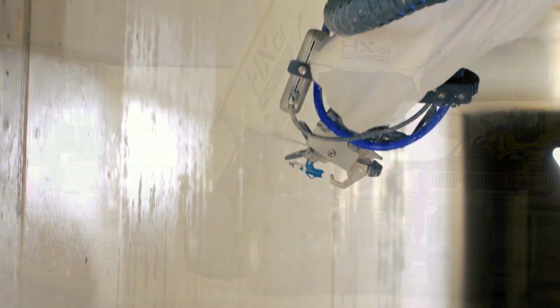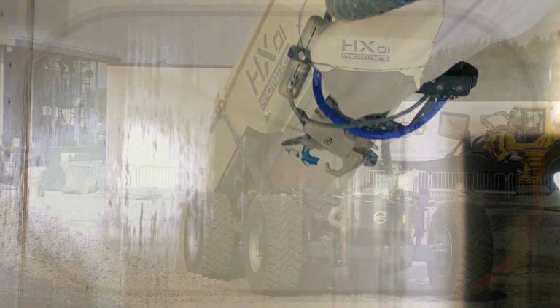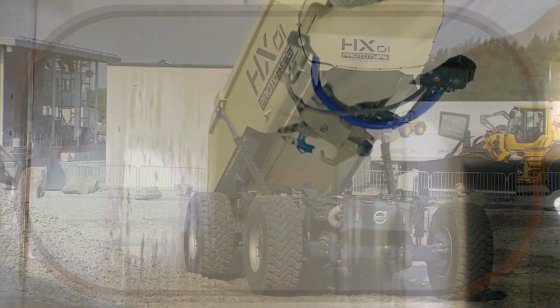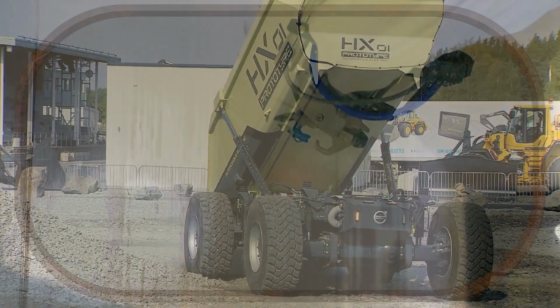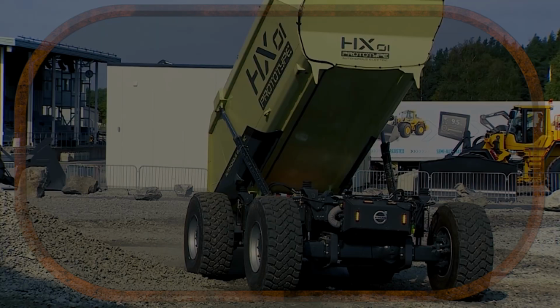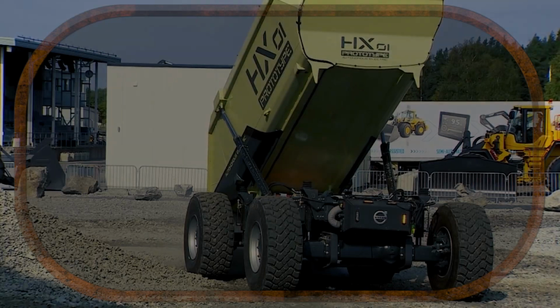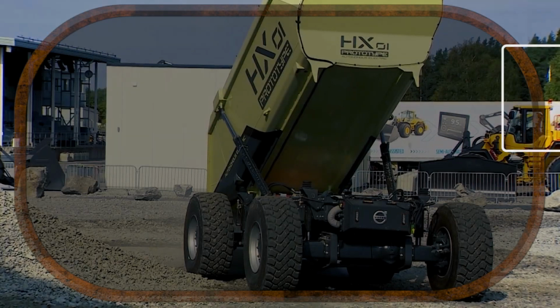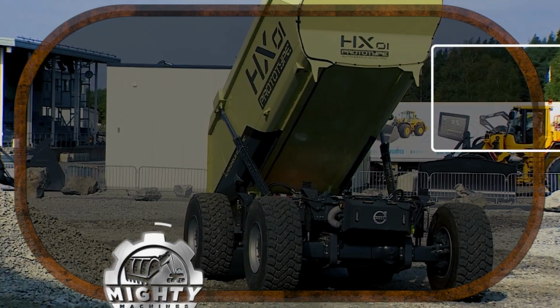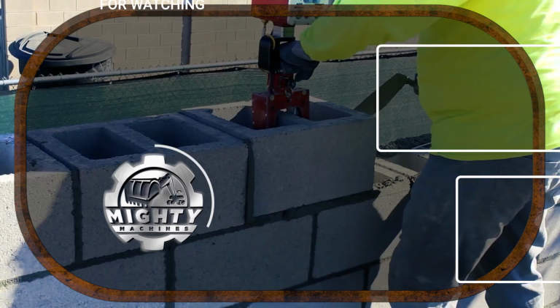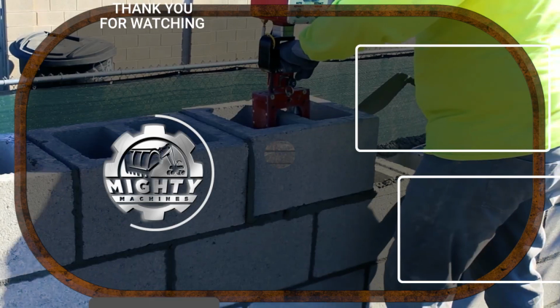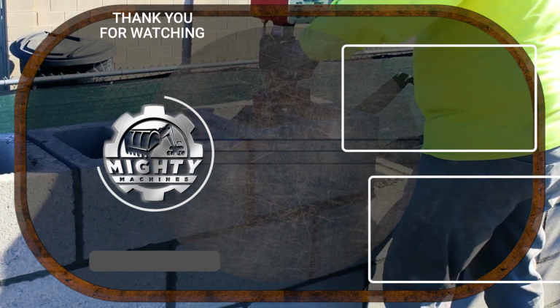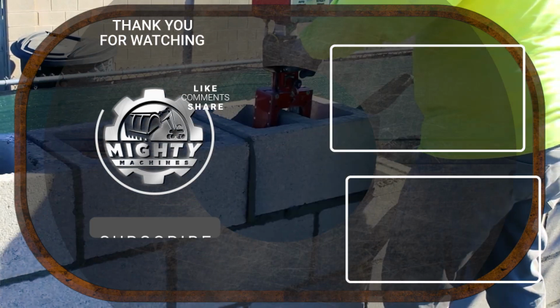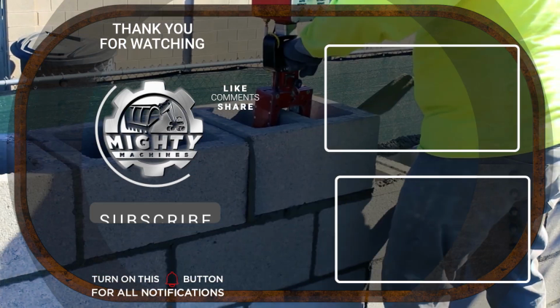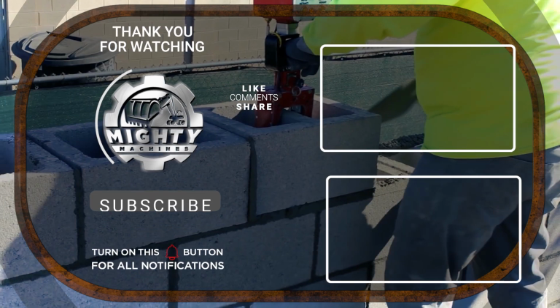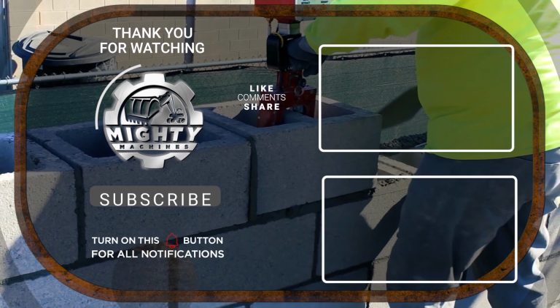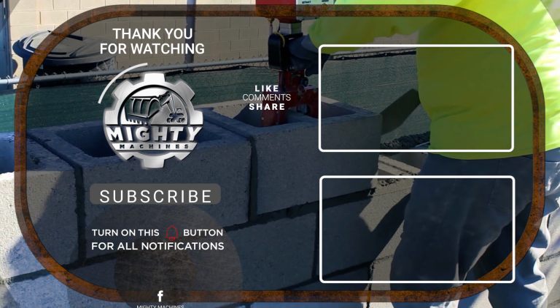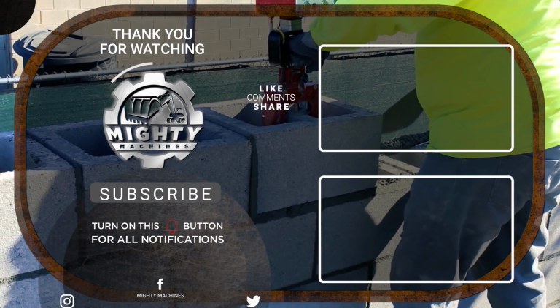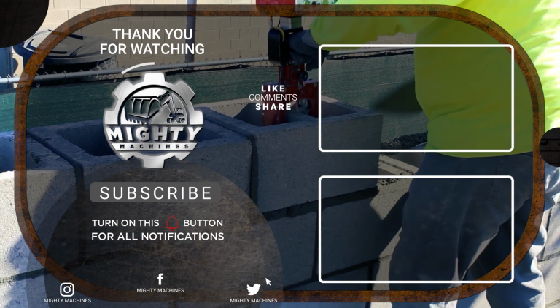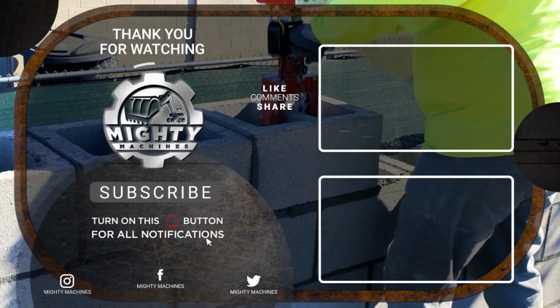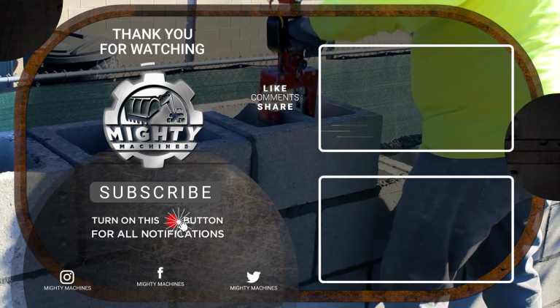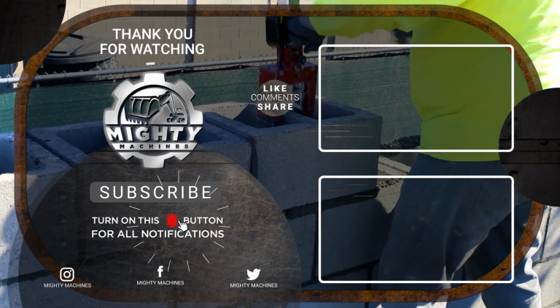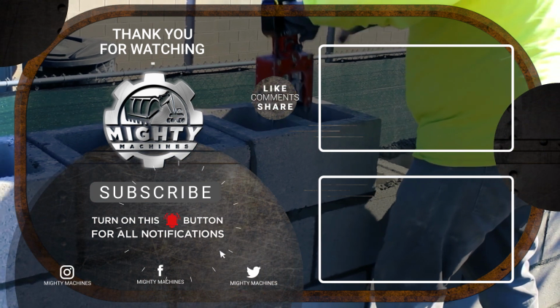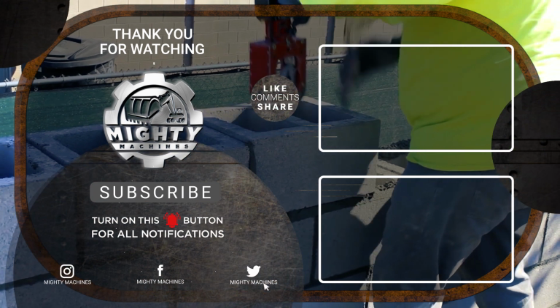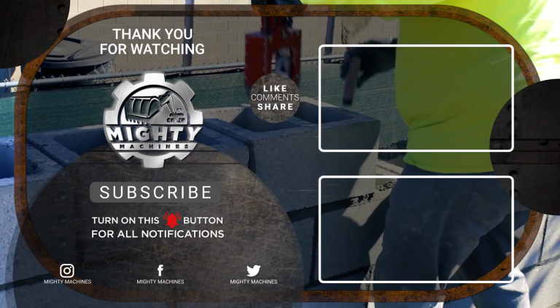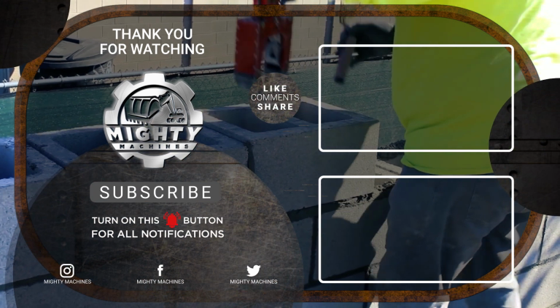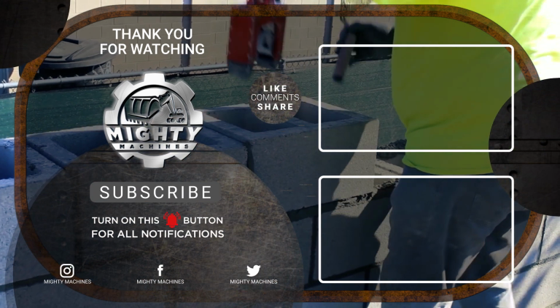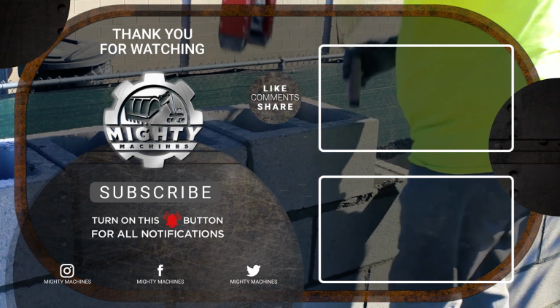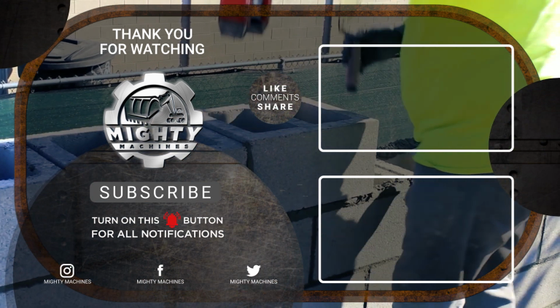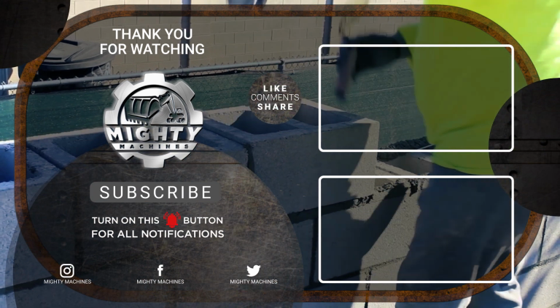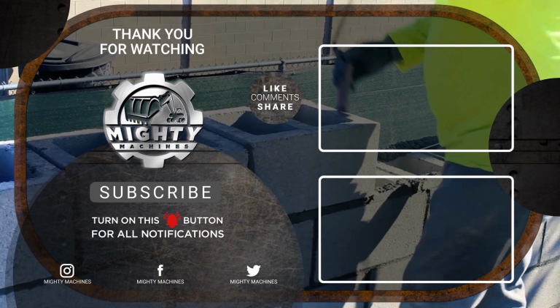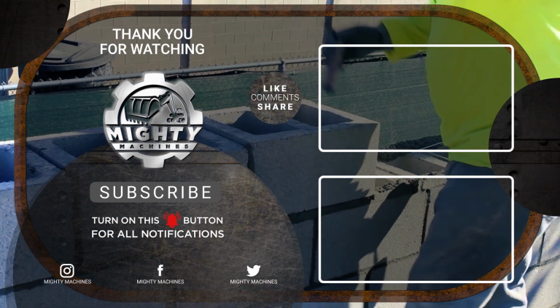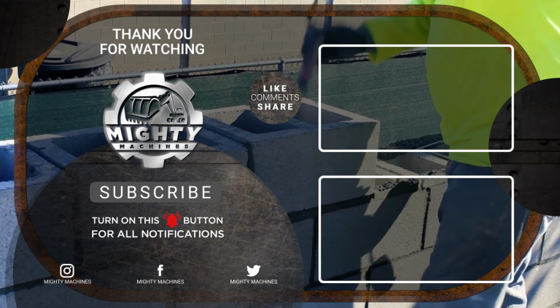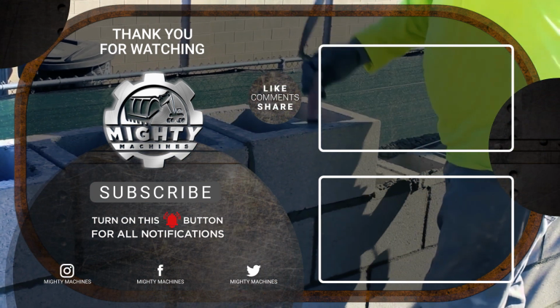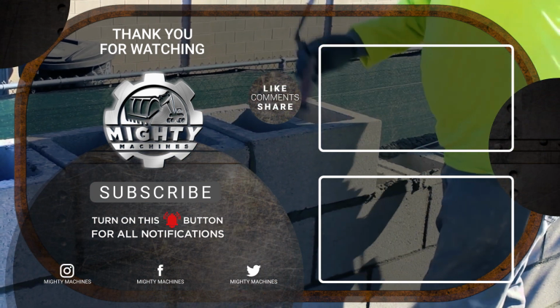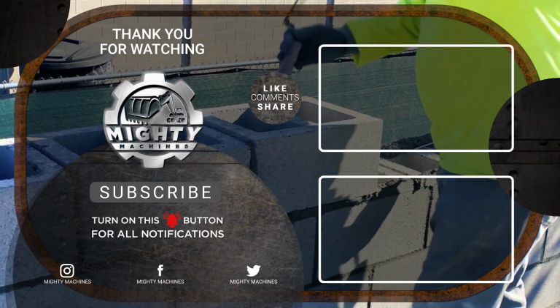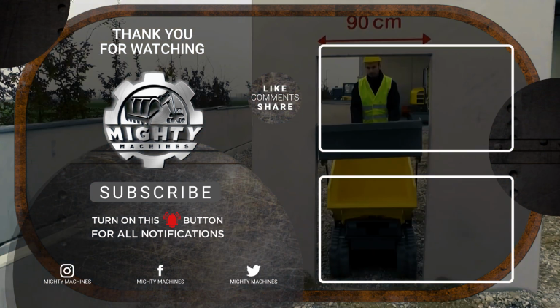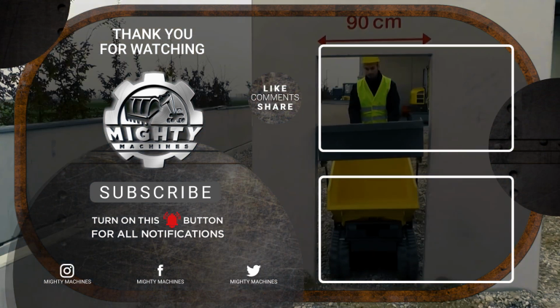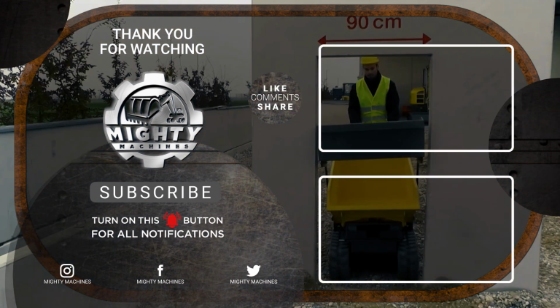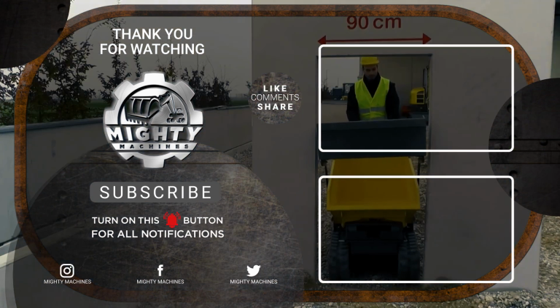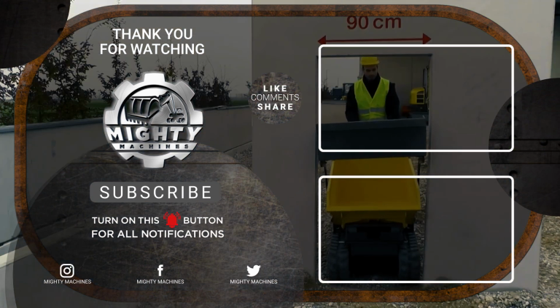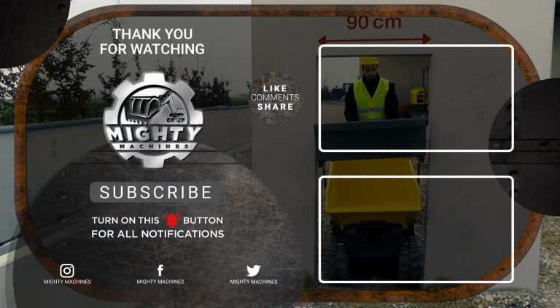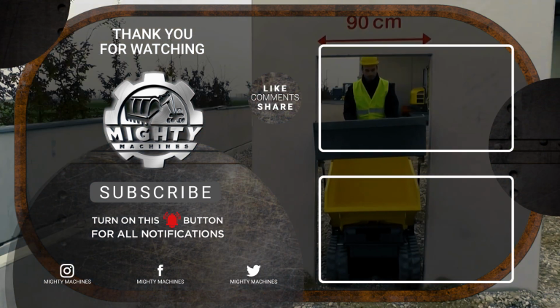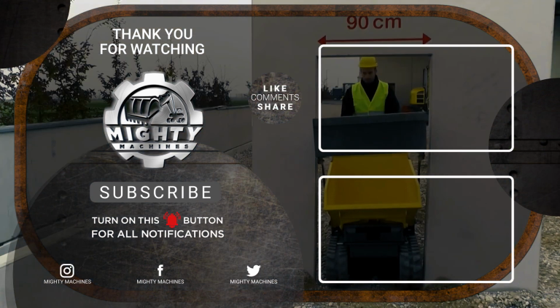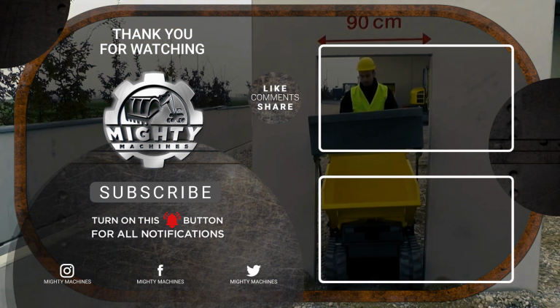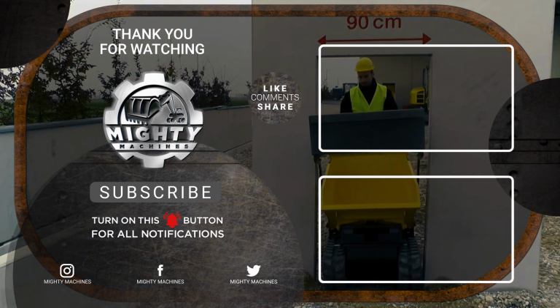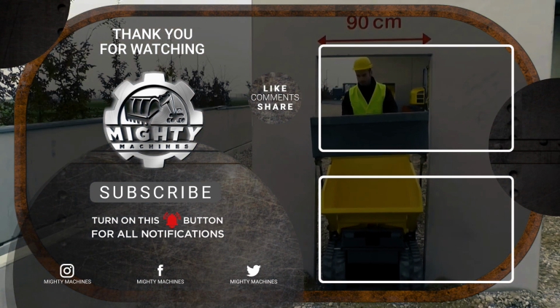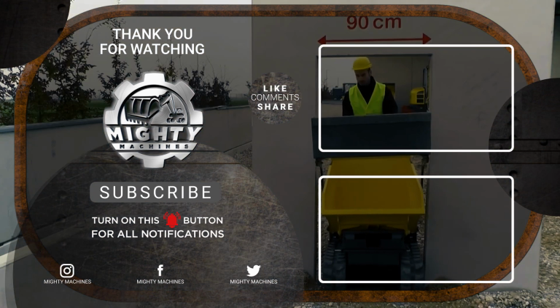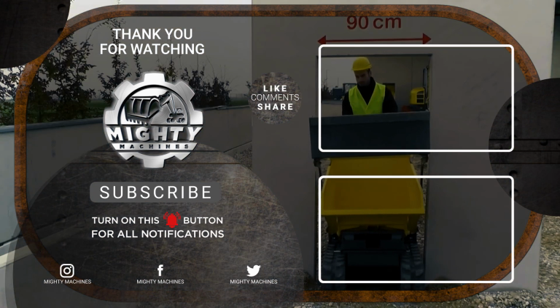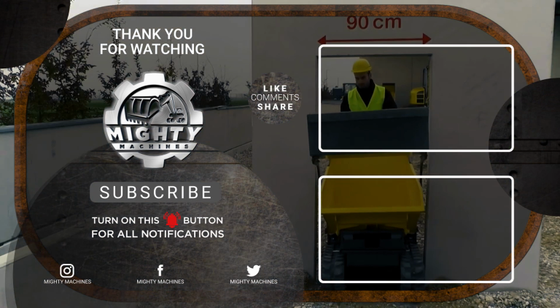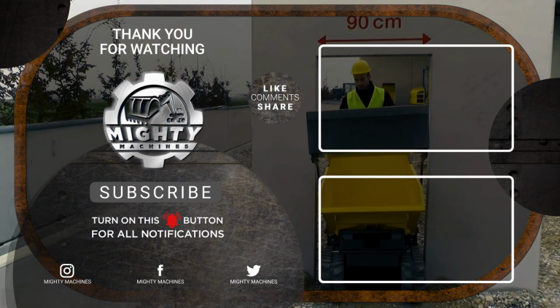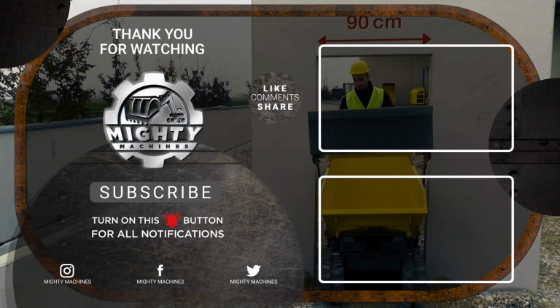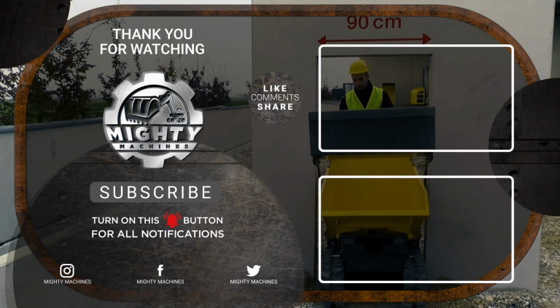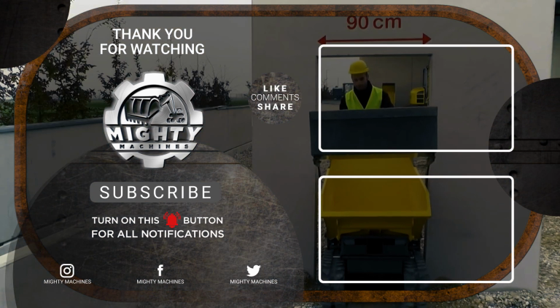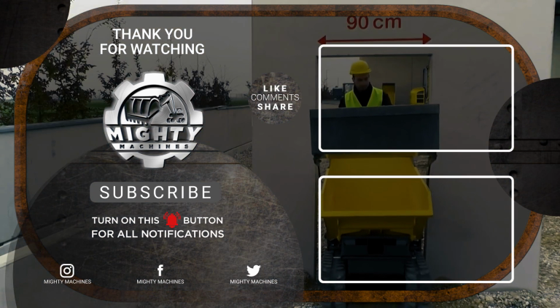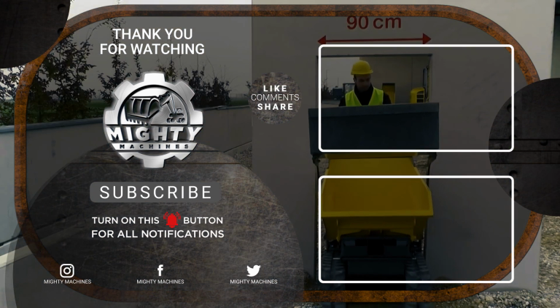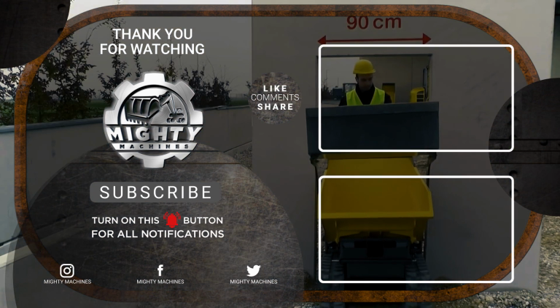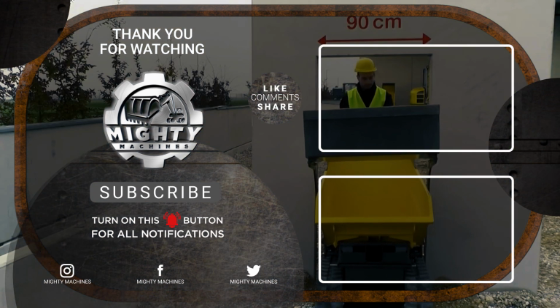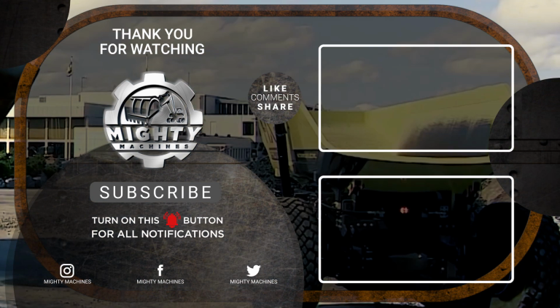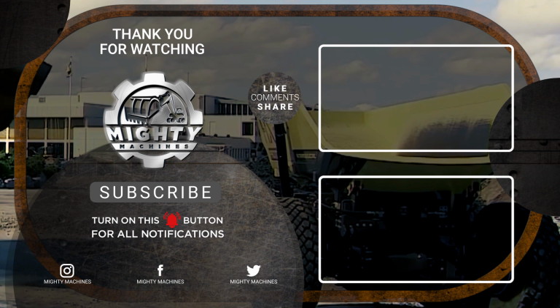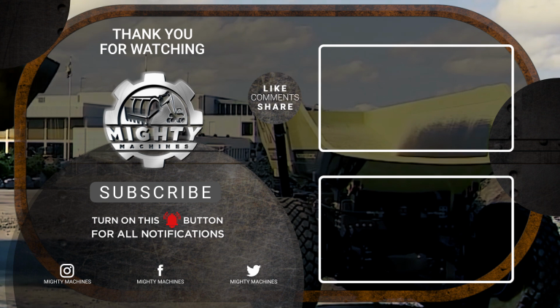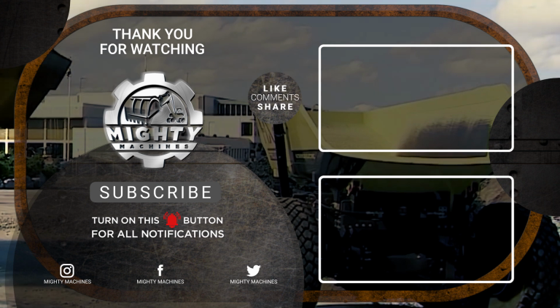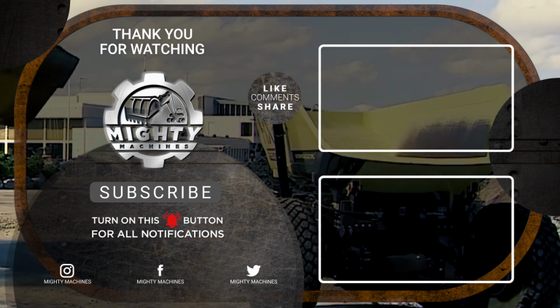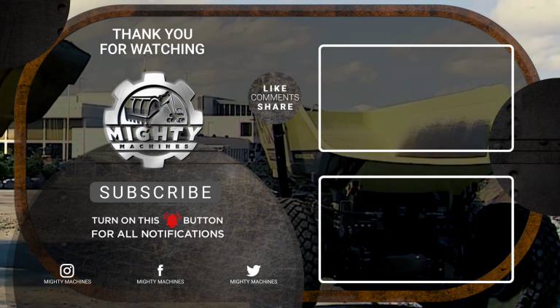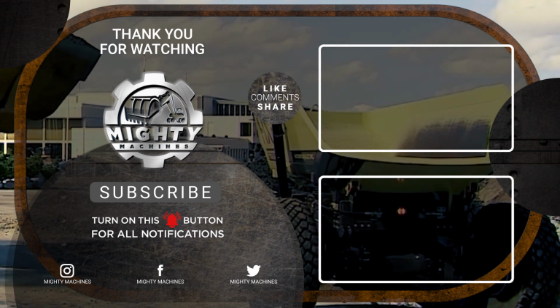It is really amazing how far technology has brought the human race, and these 8 incredible machines are proof of it.